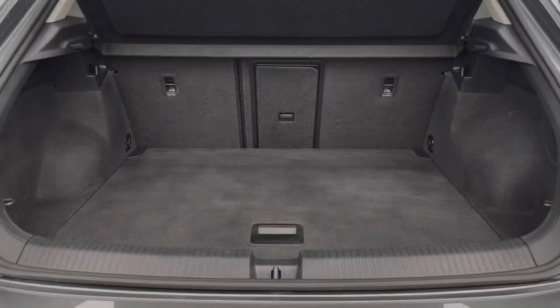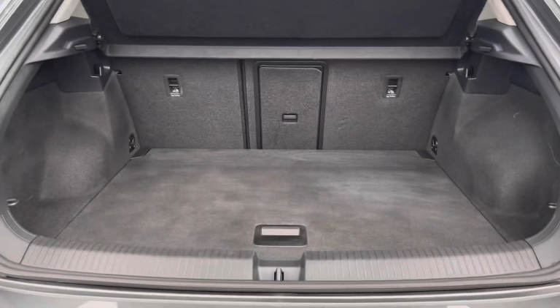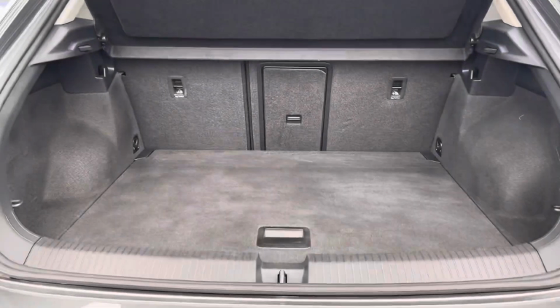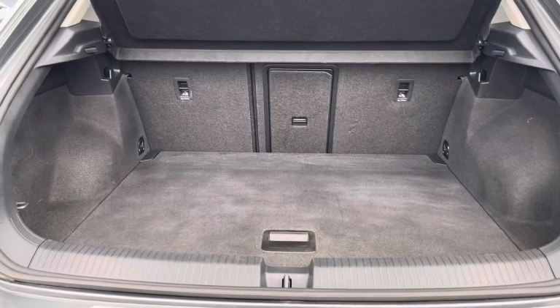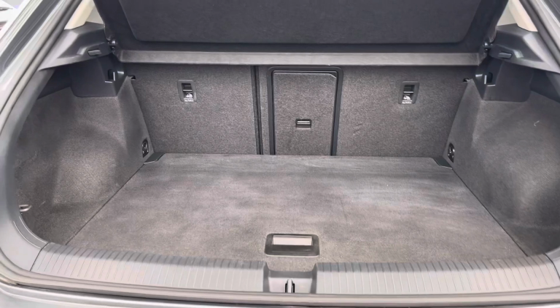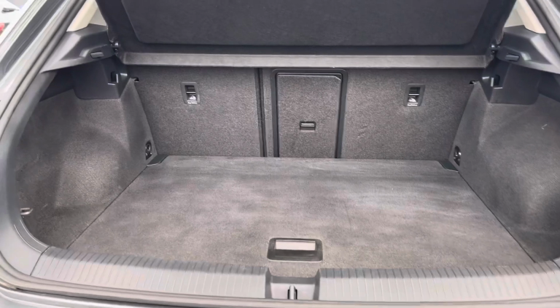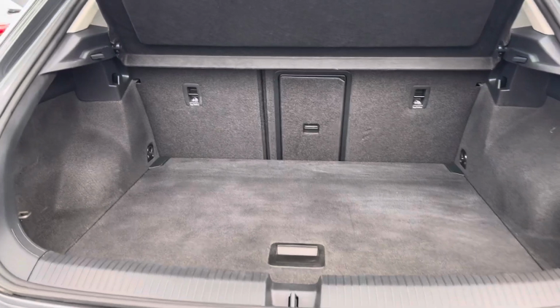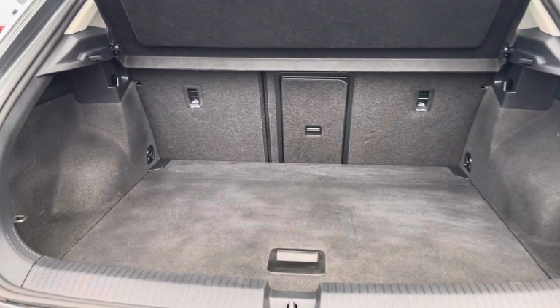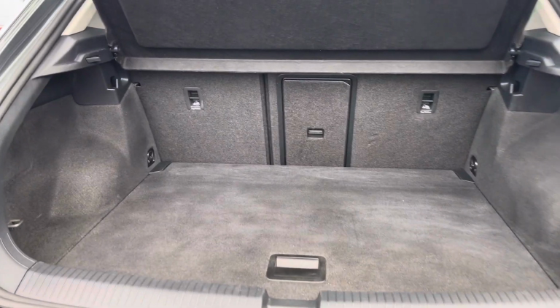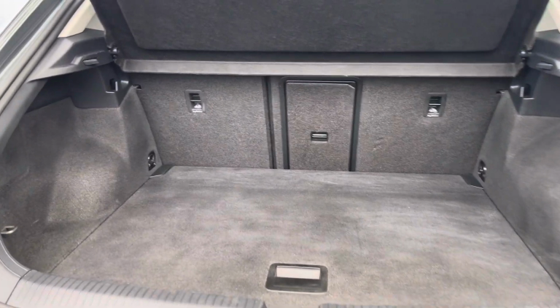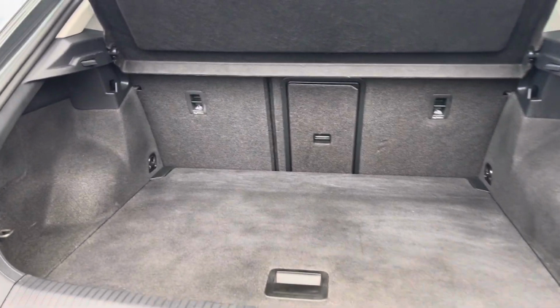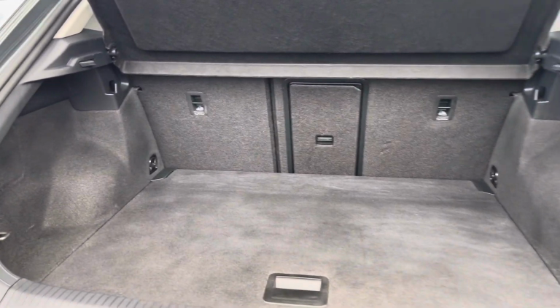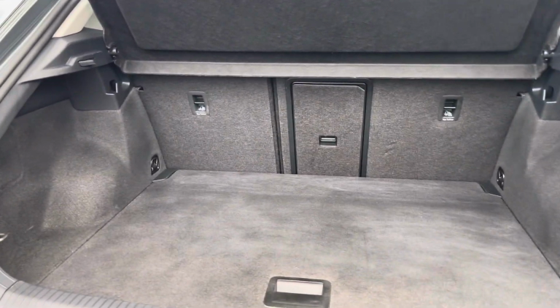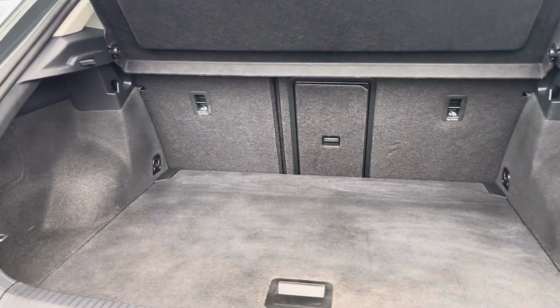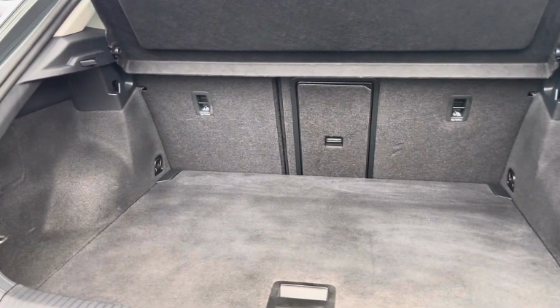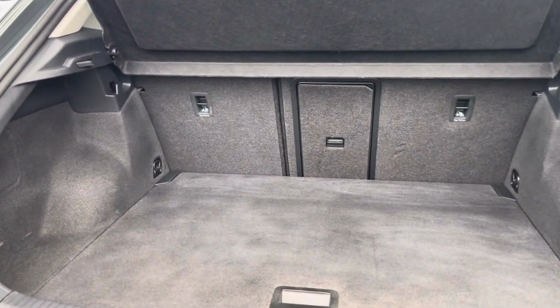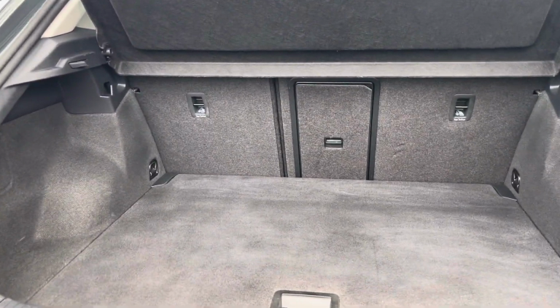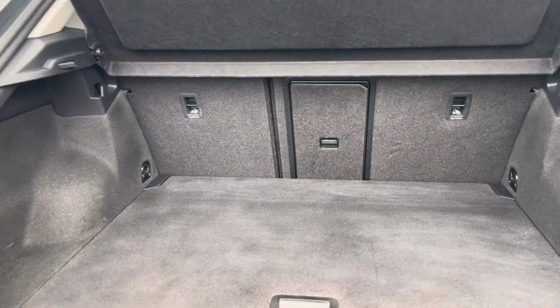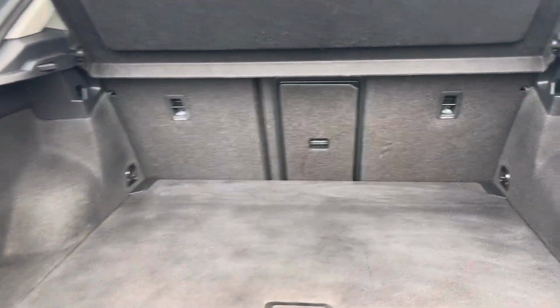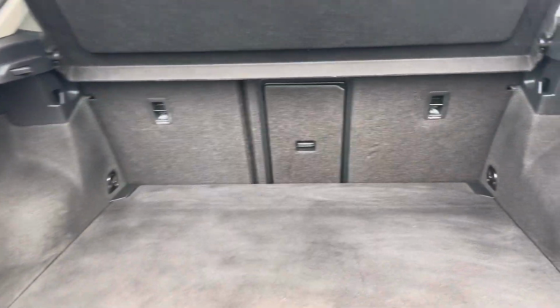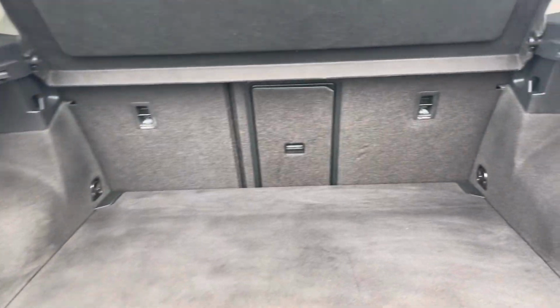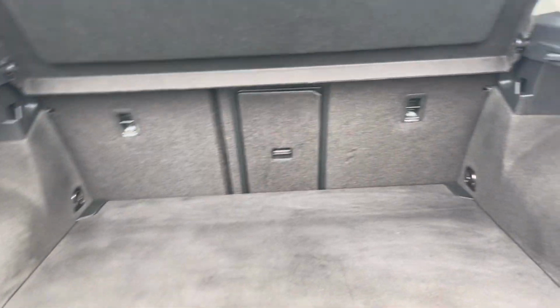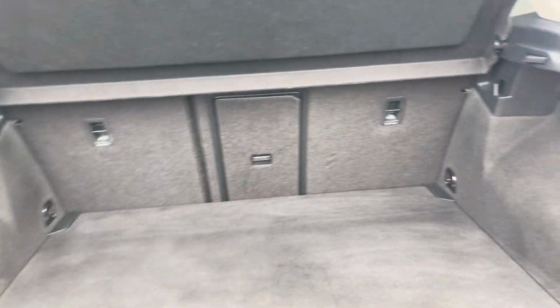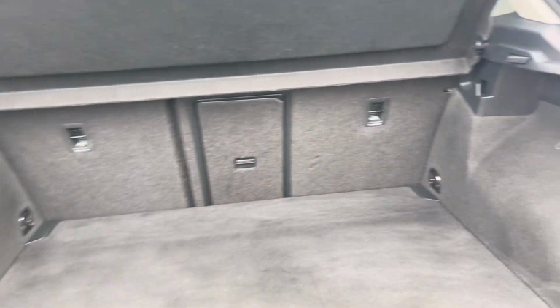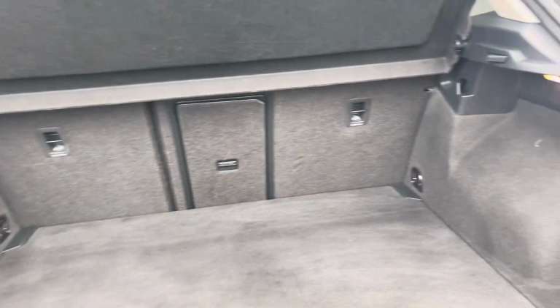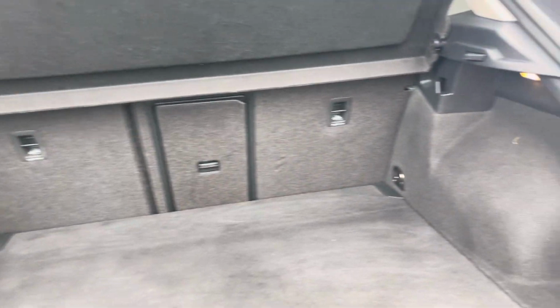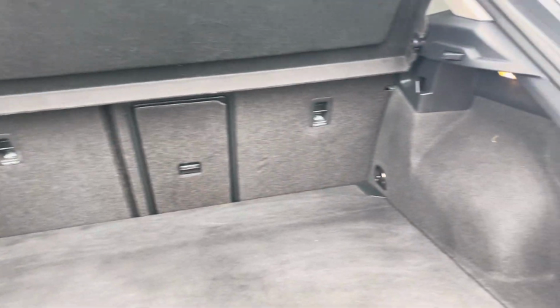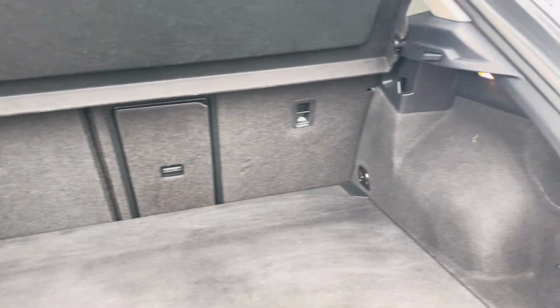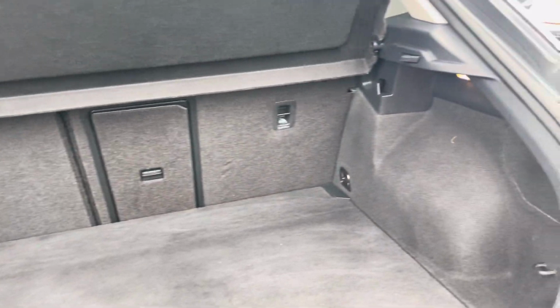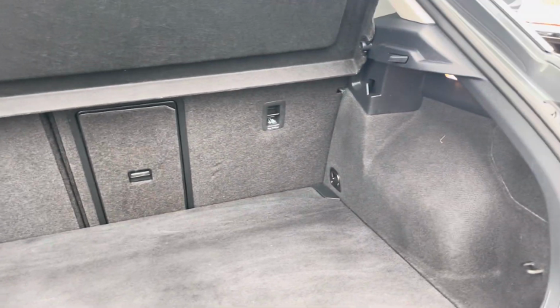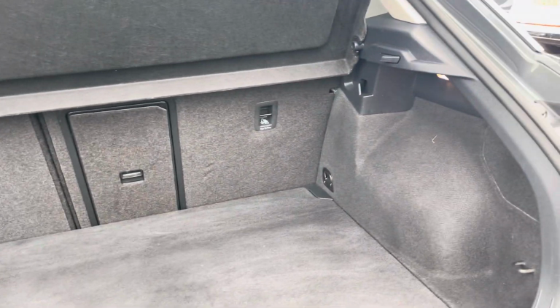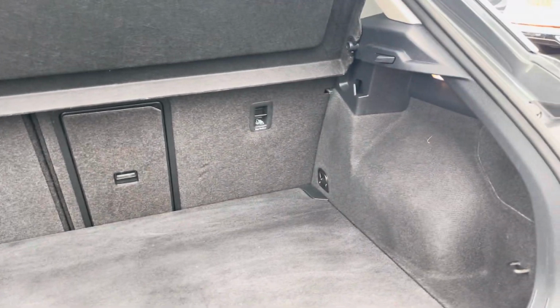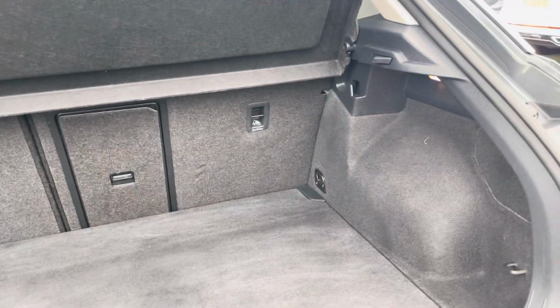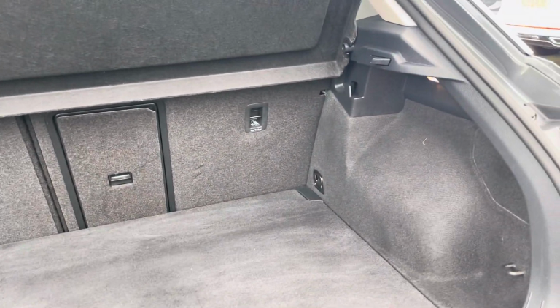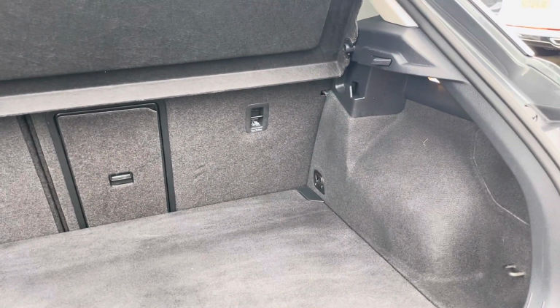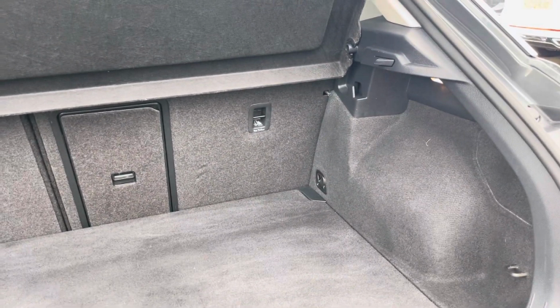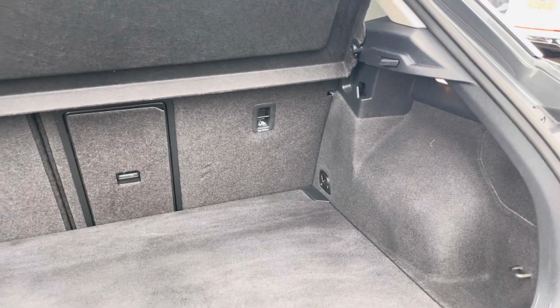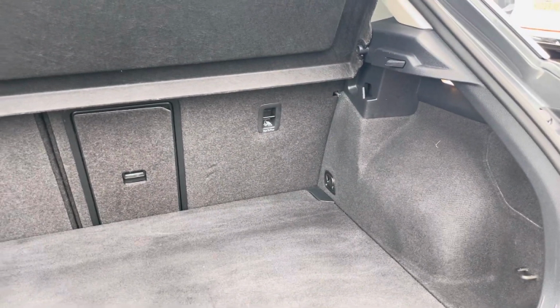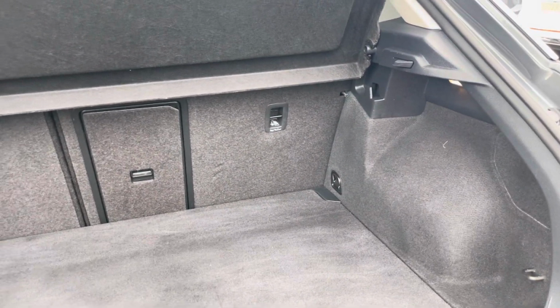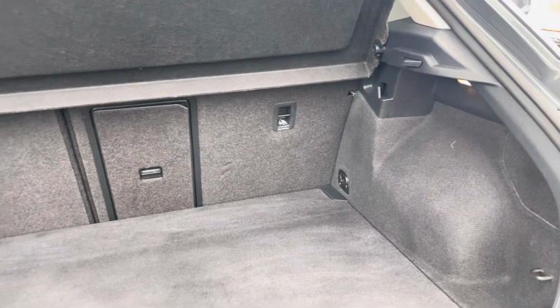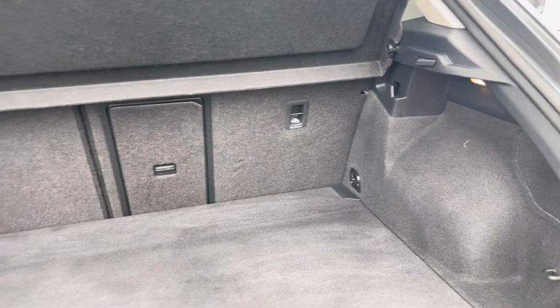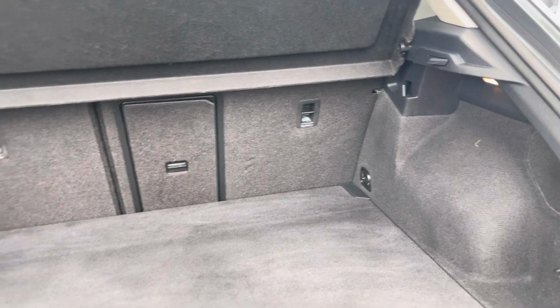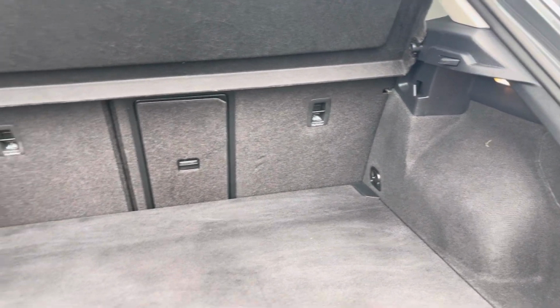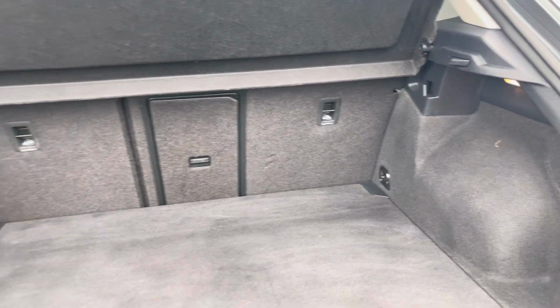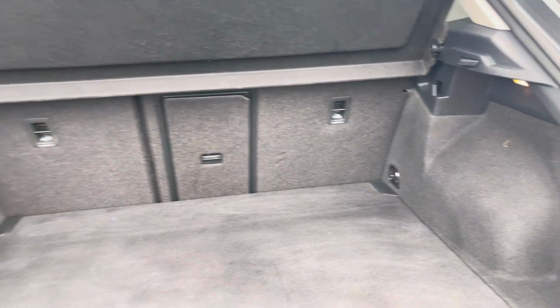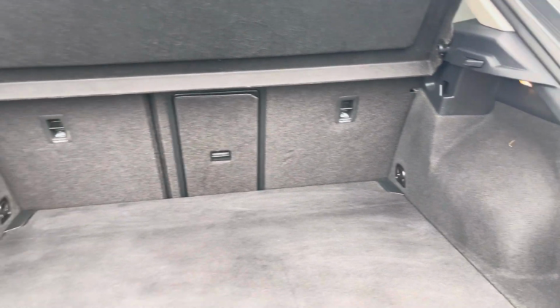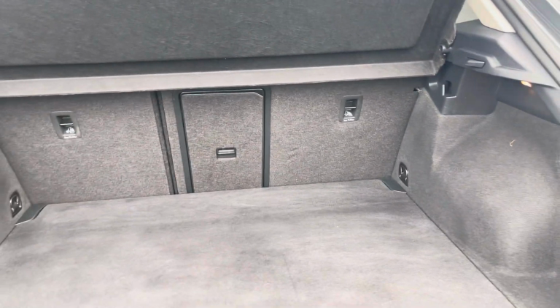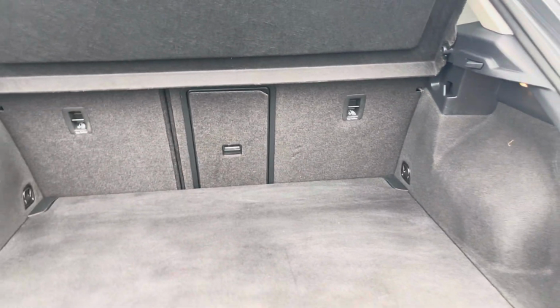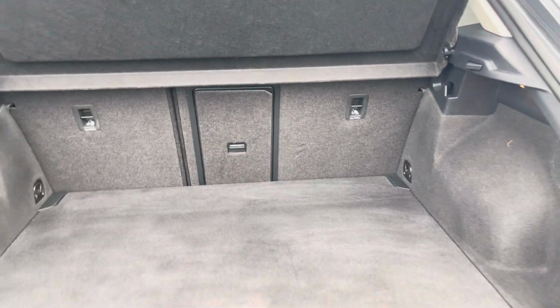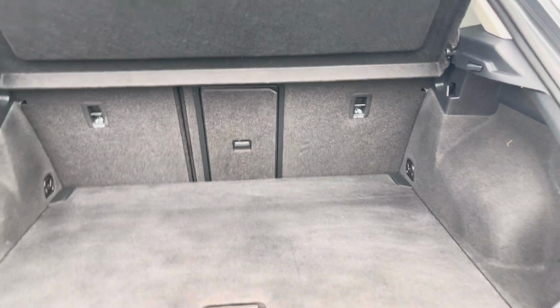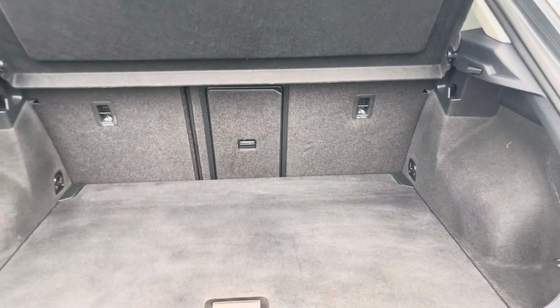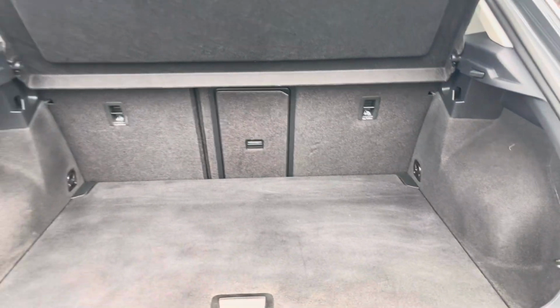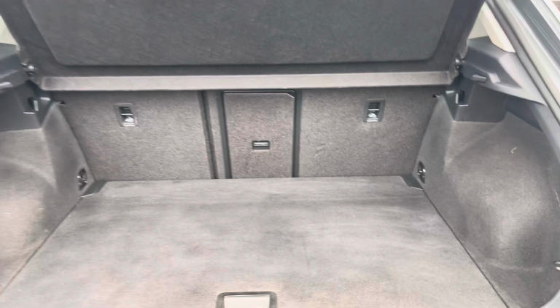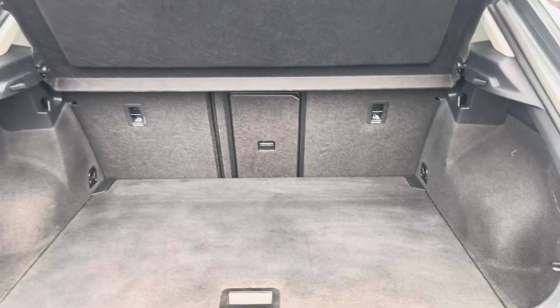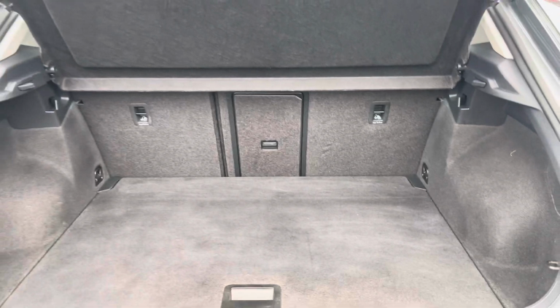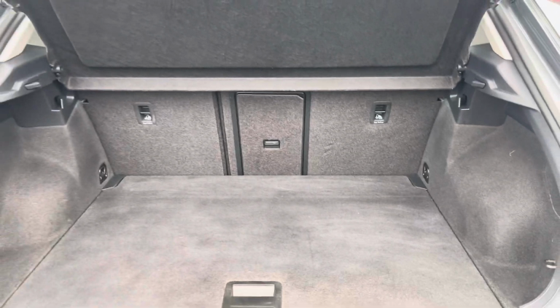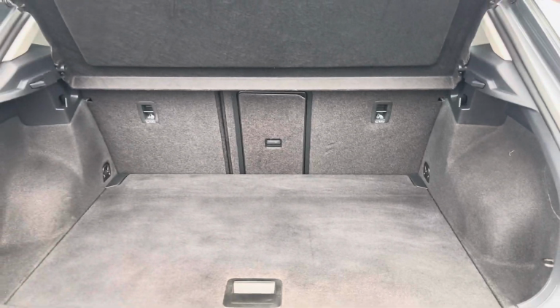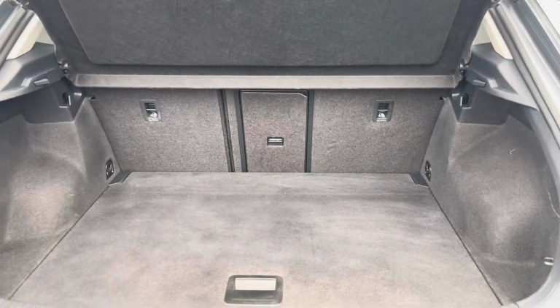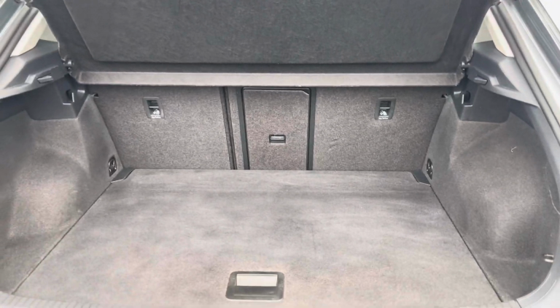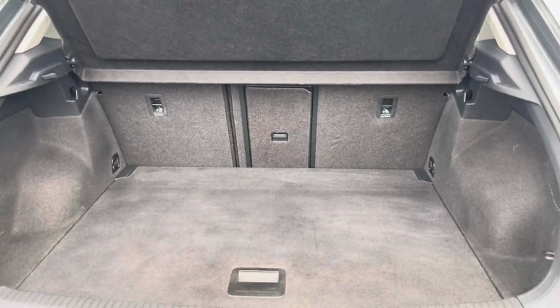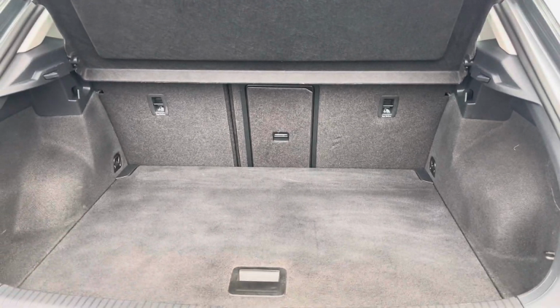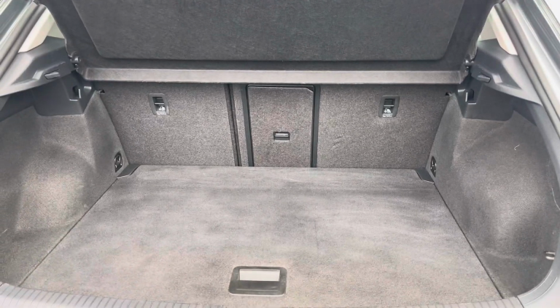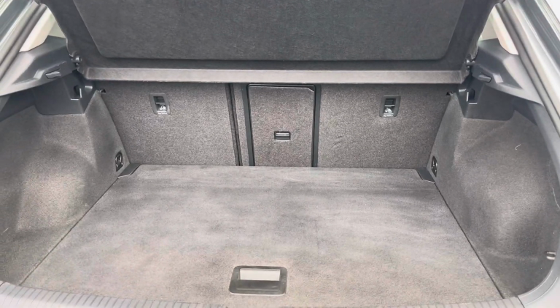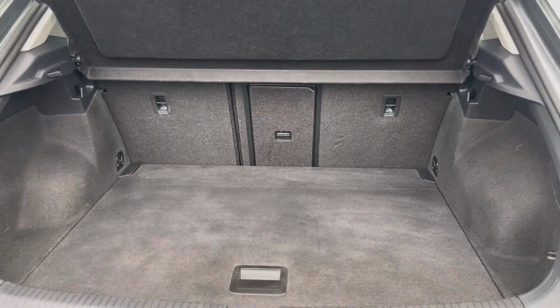Coming into the boot, the T-Roc offers generous space for various items, including folding rear seats, a privacy screen and shopping bag hooks.